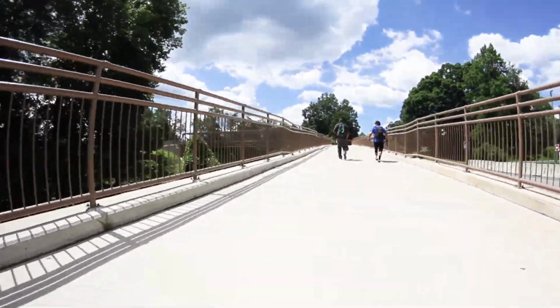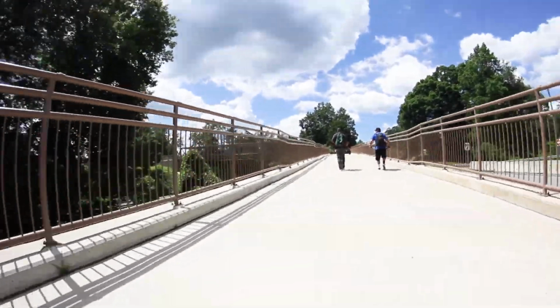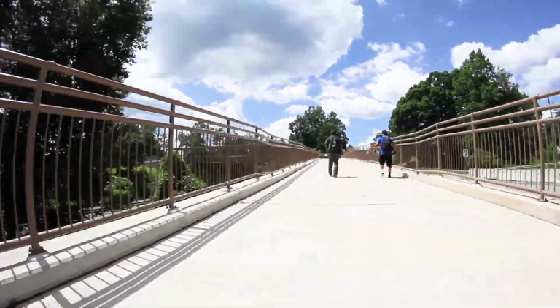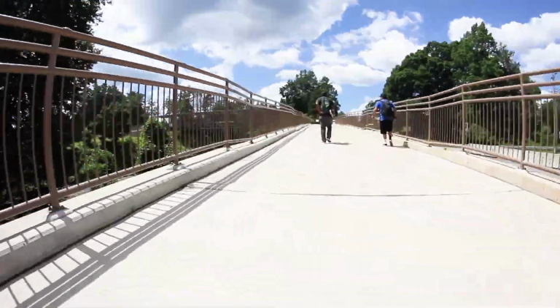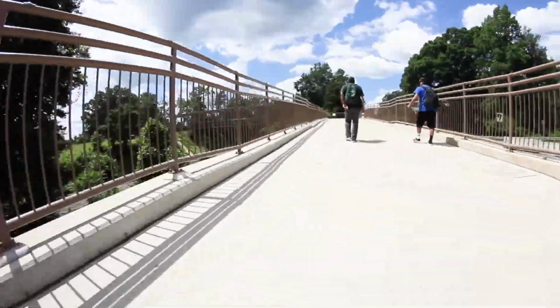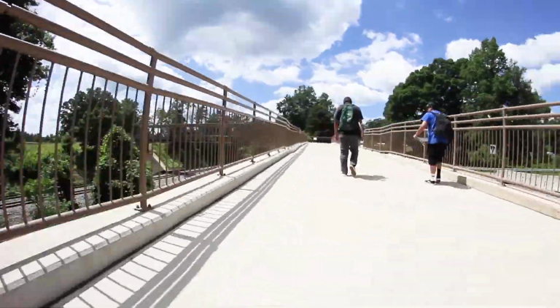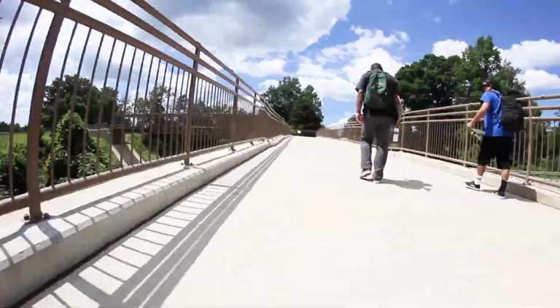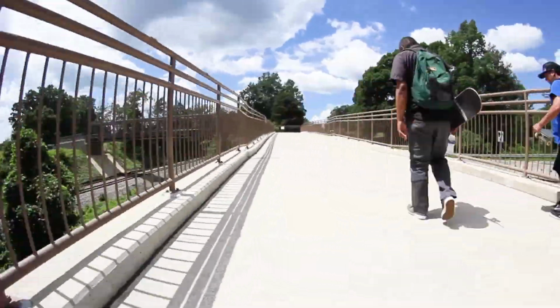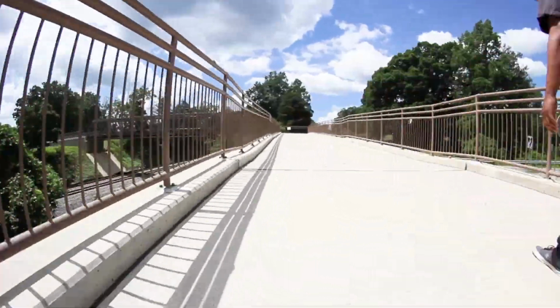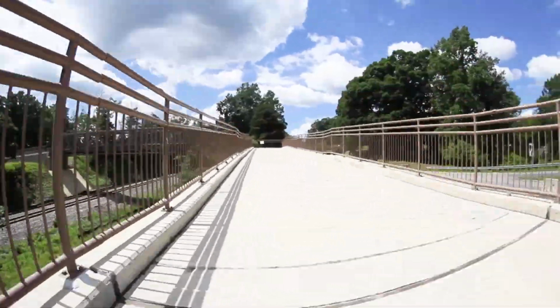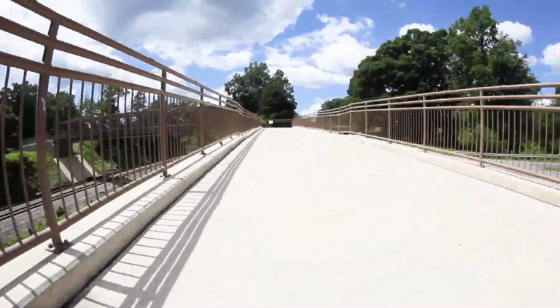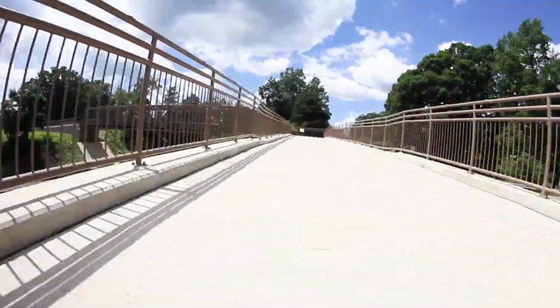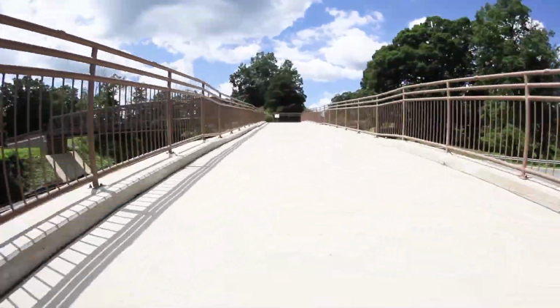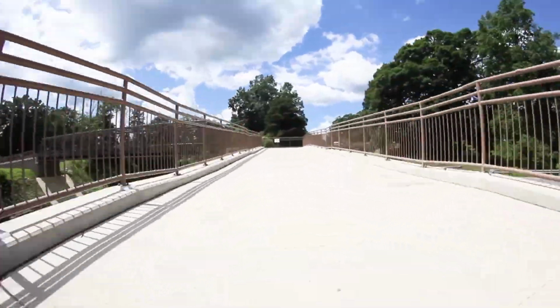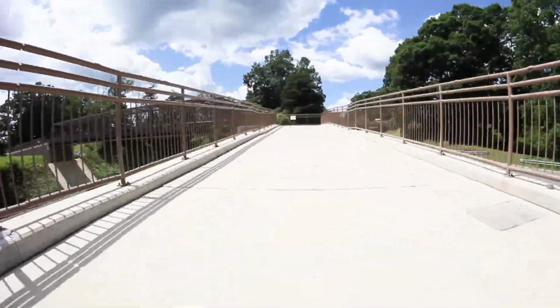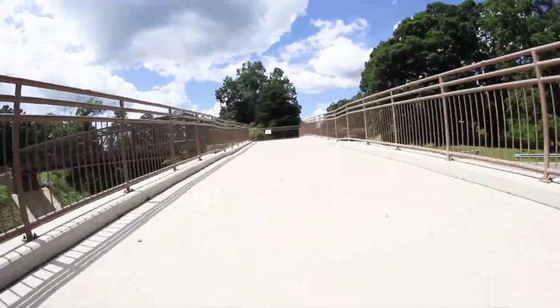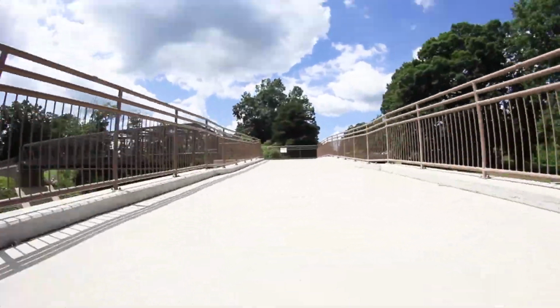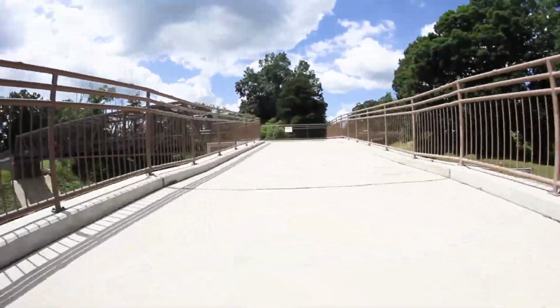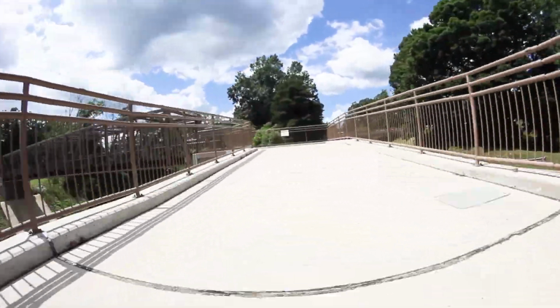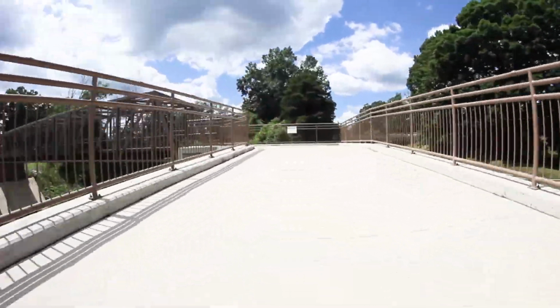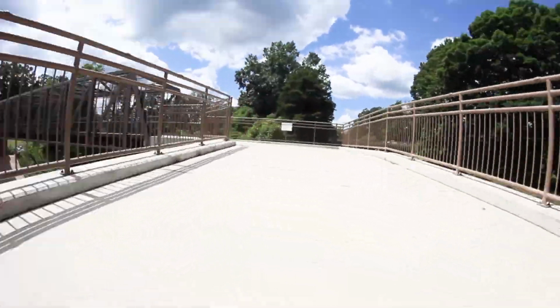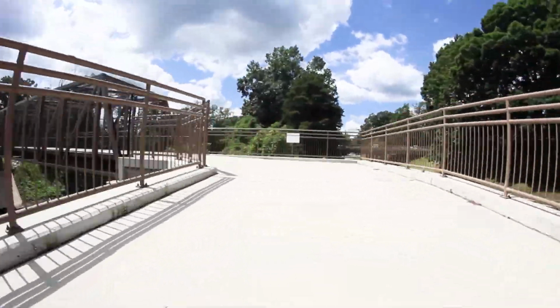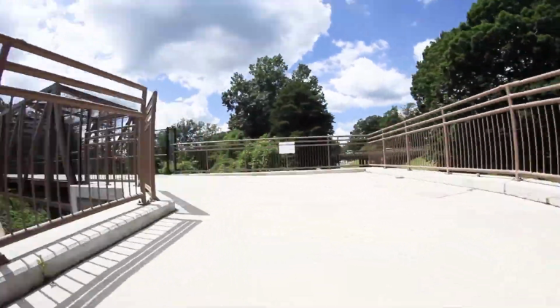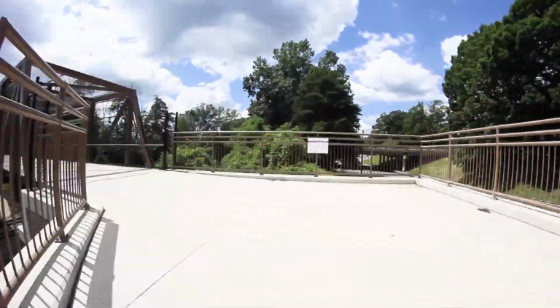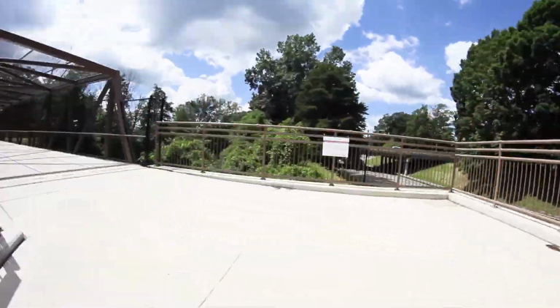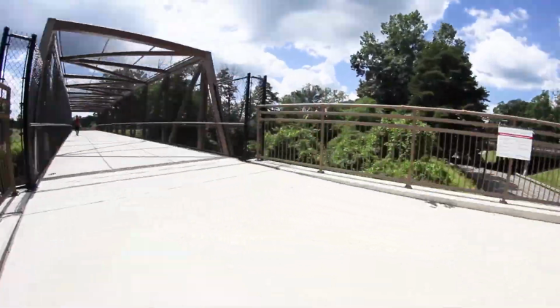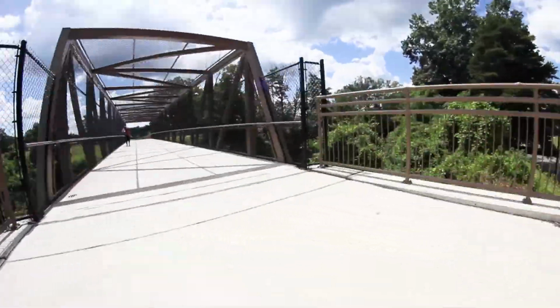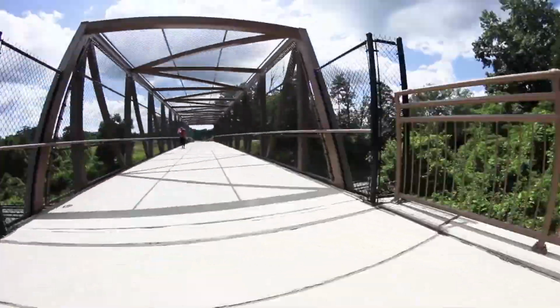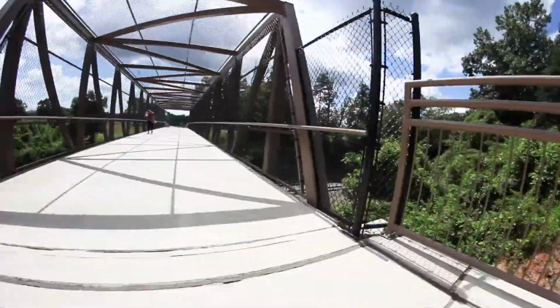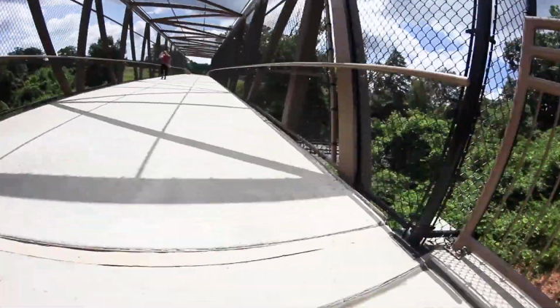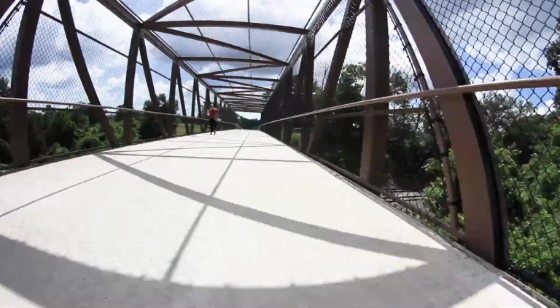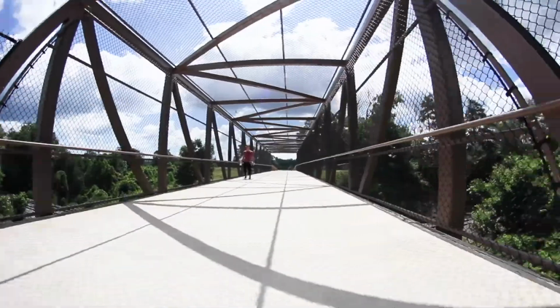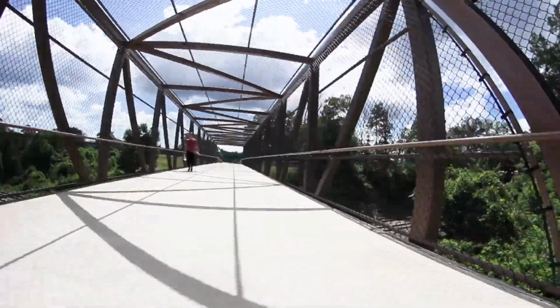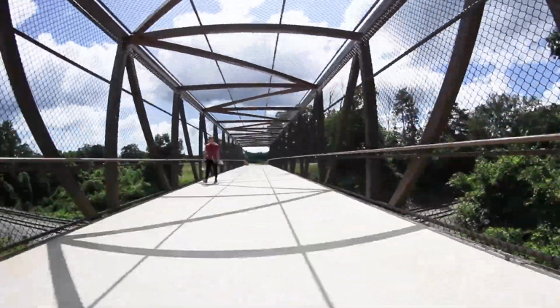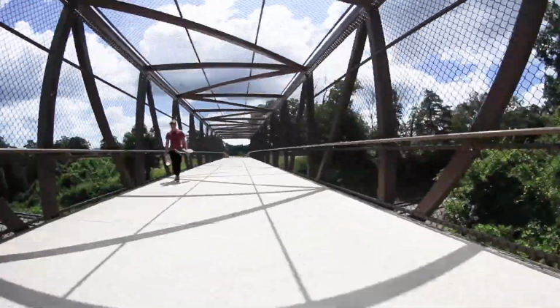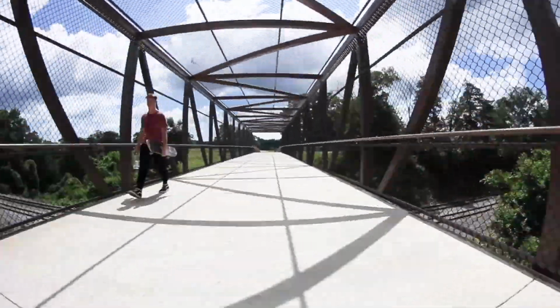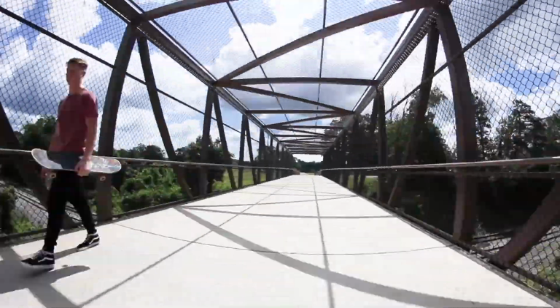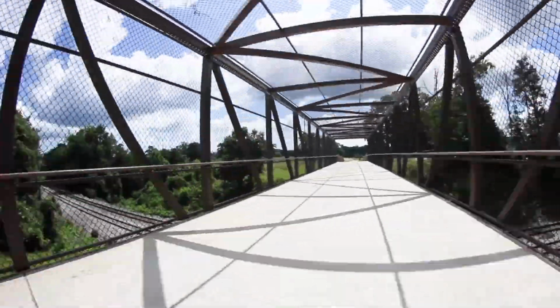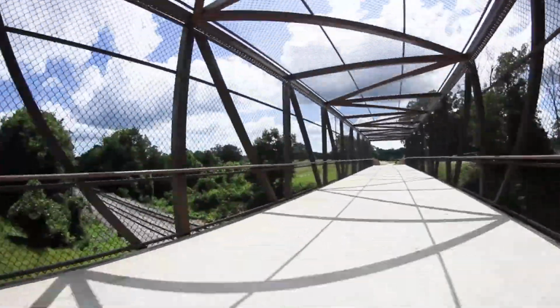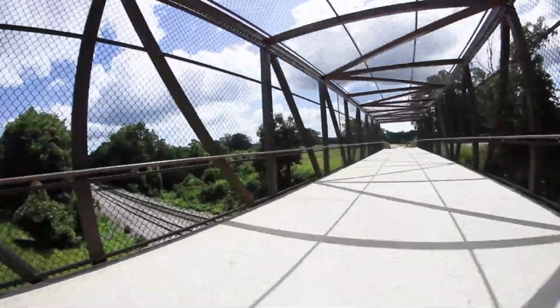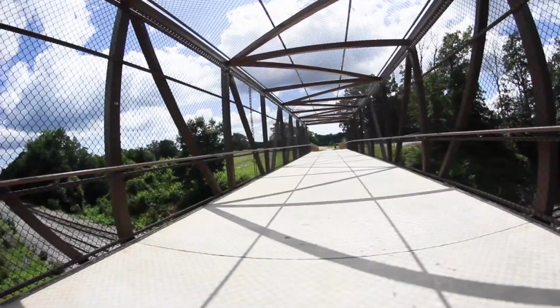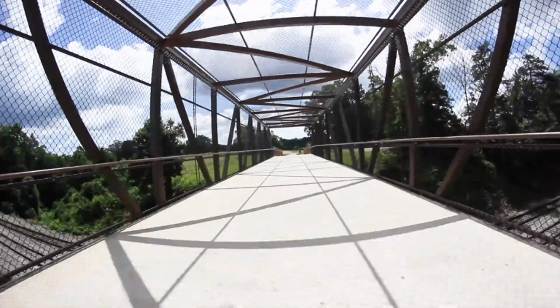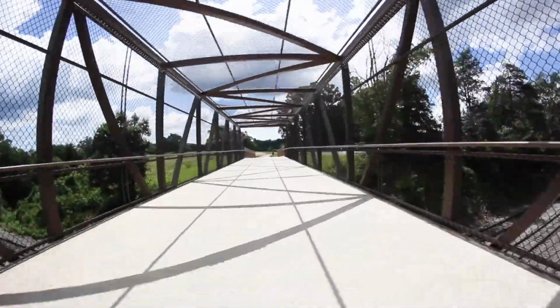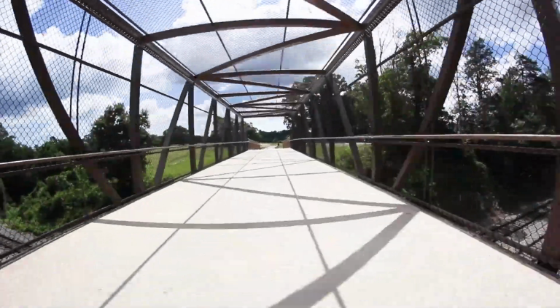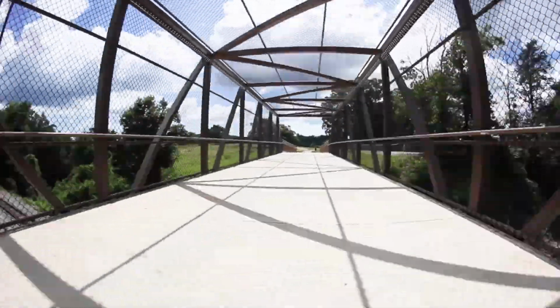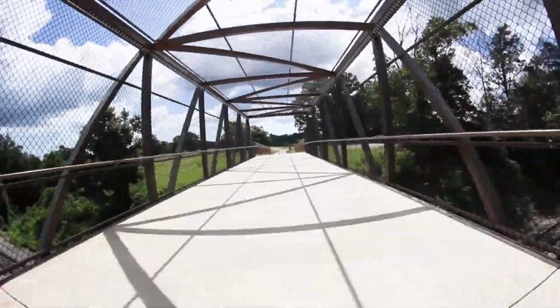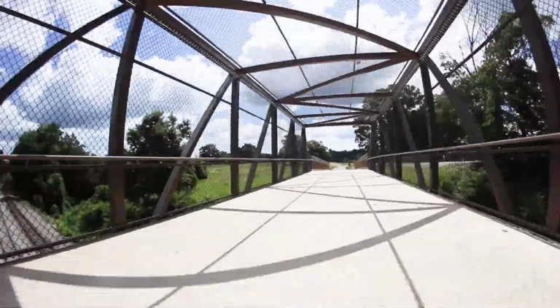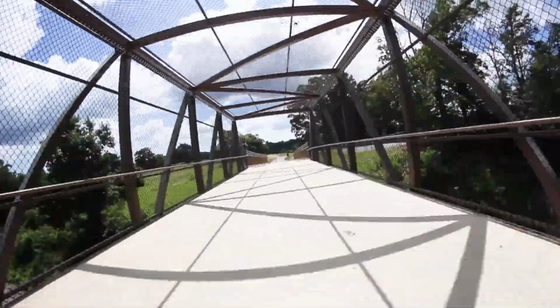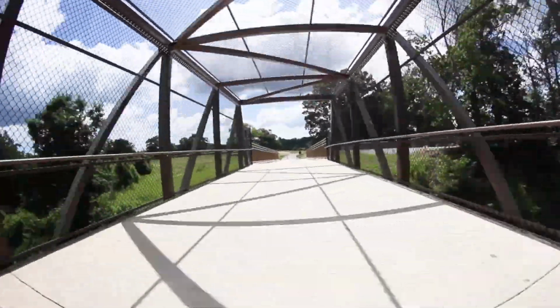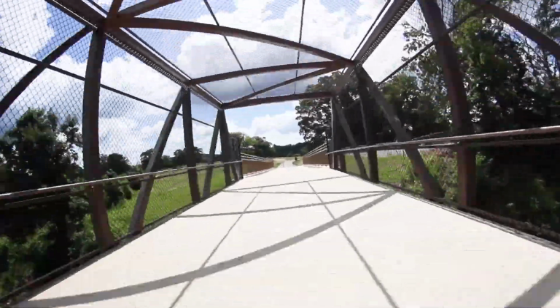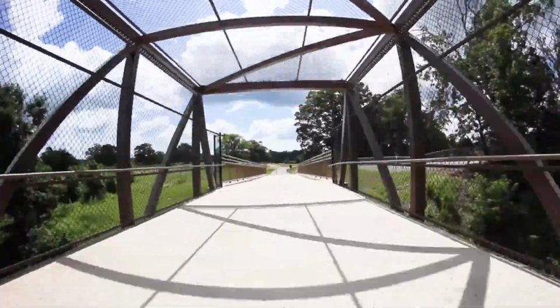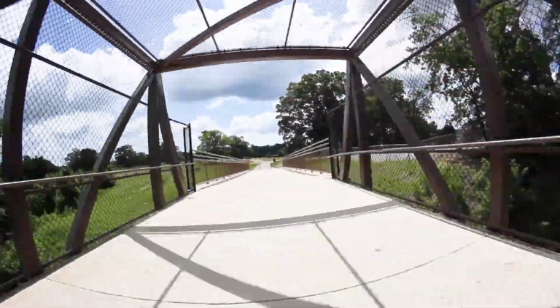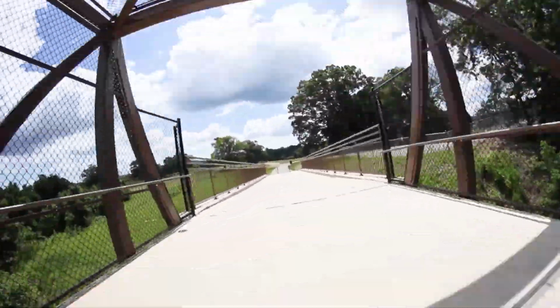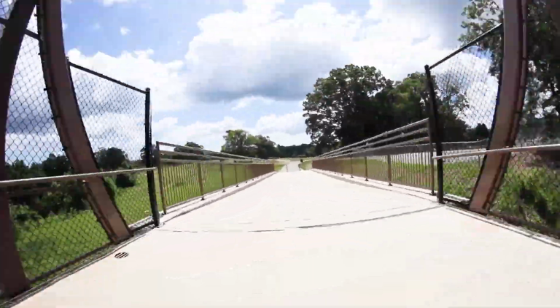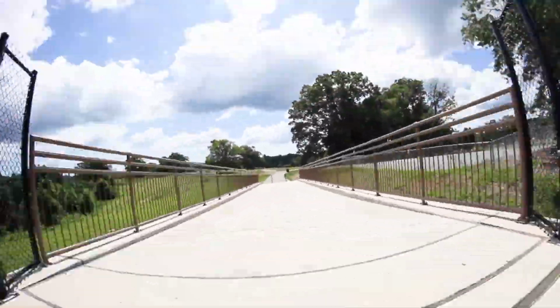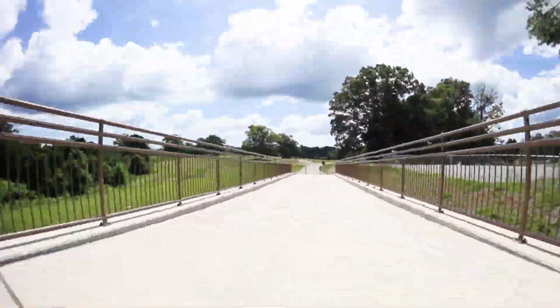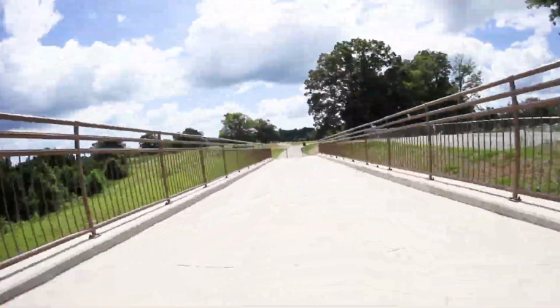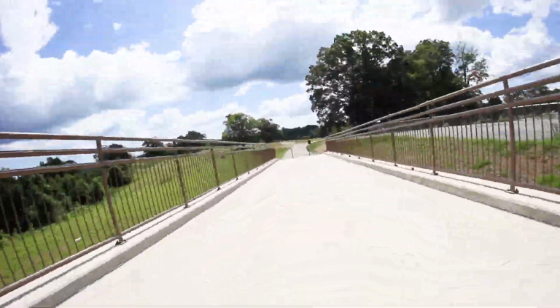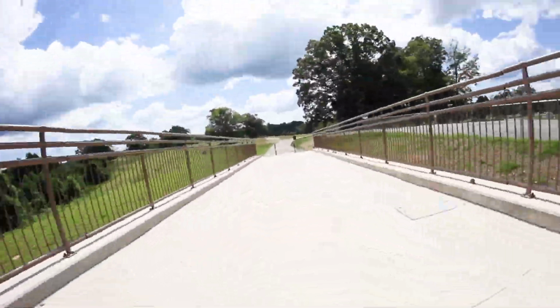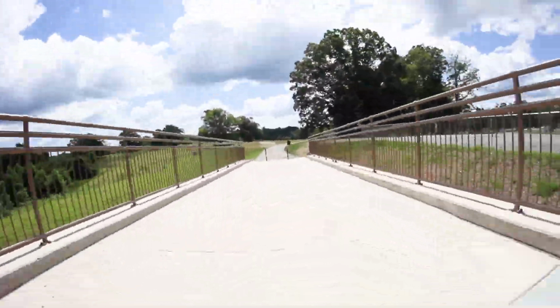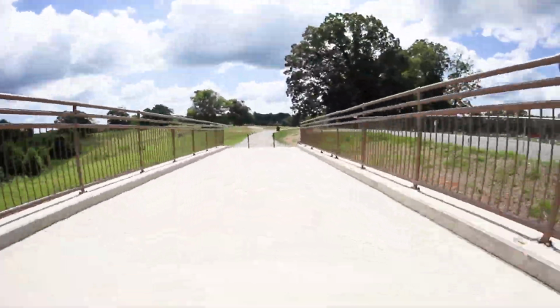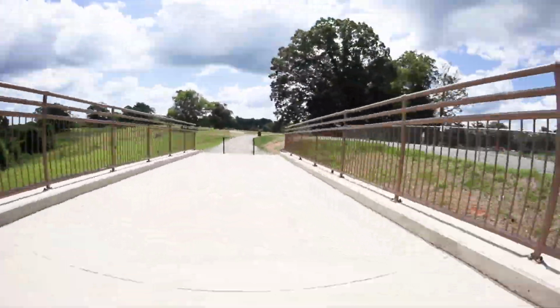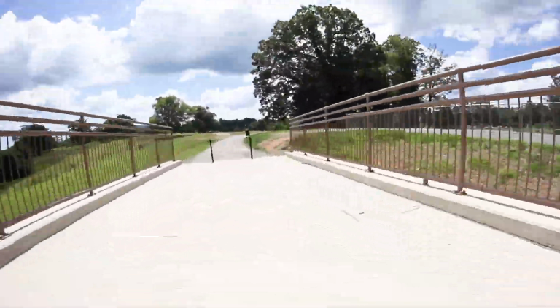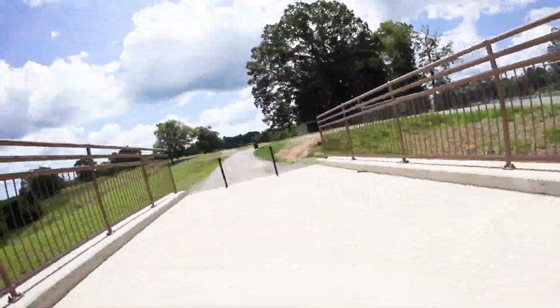Once you park, you'll find you have a little trek to get to the skate park. Just follow the walkway, over the bridge, and down the path to the skate park.